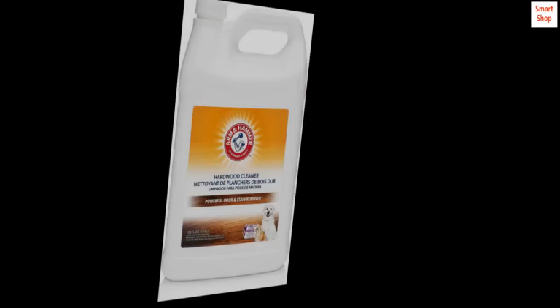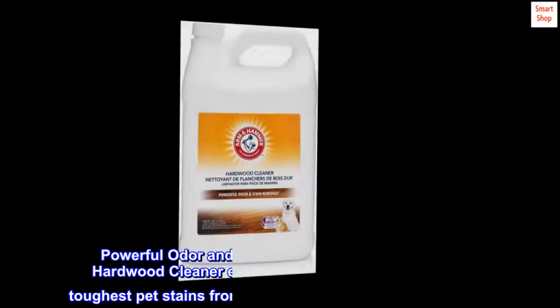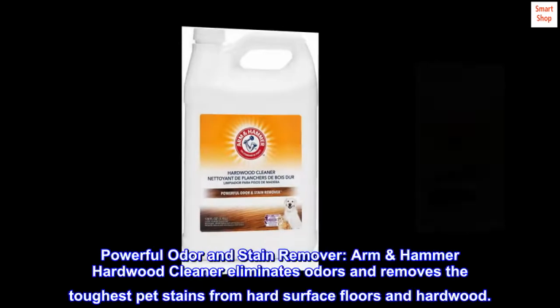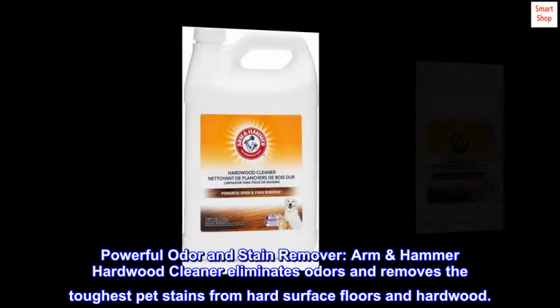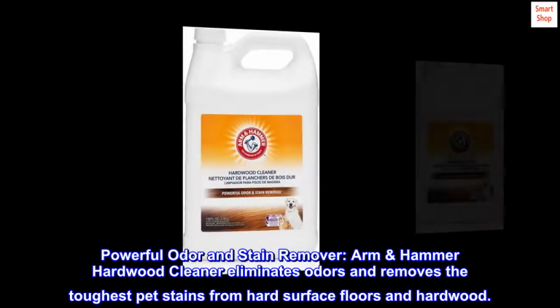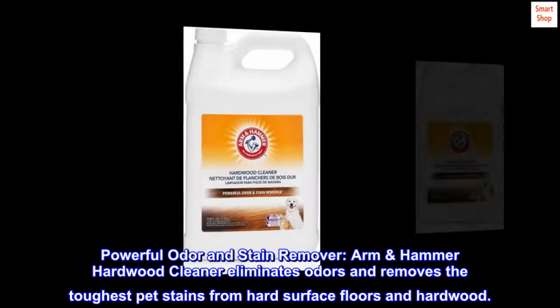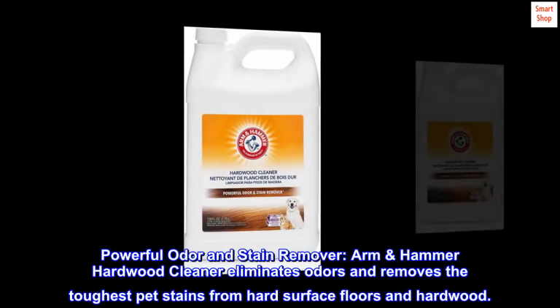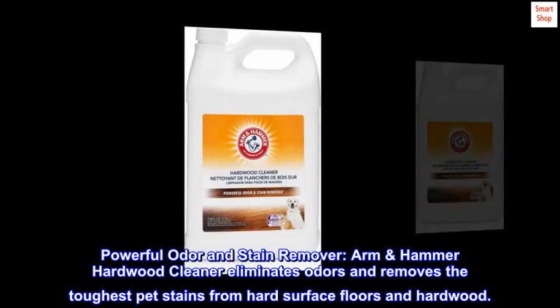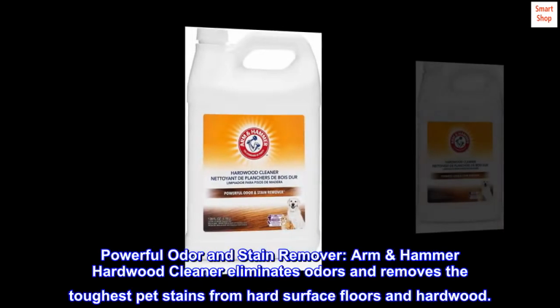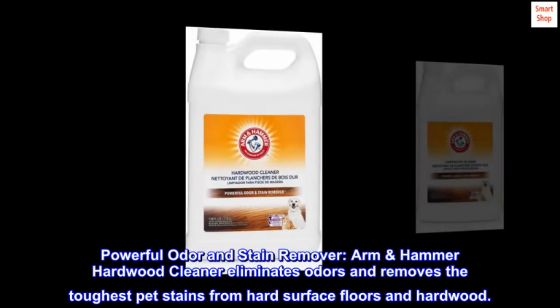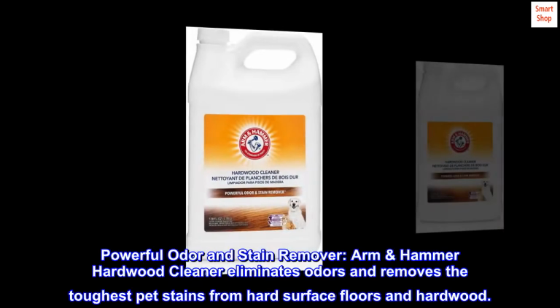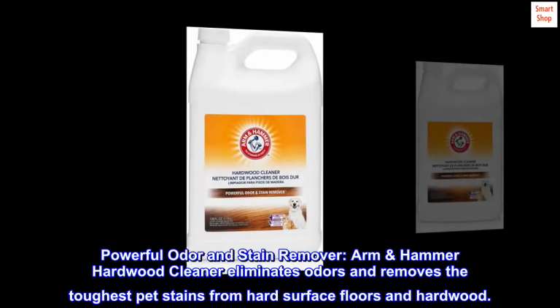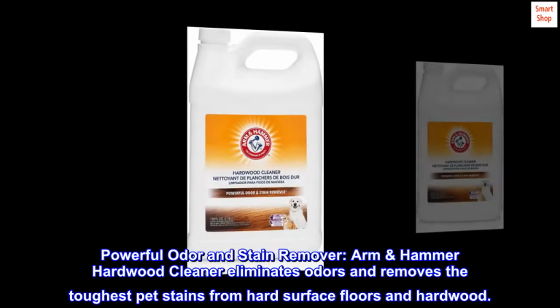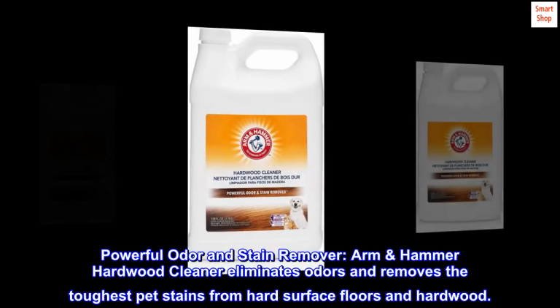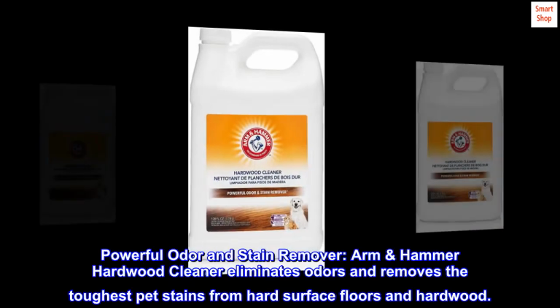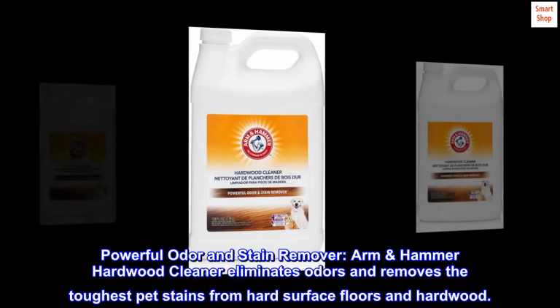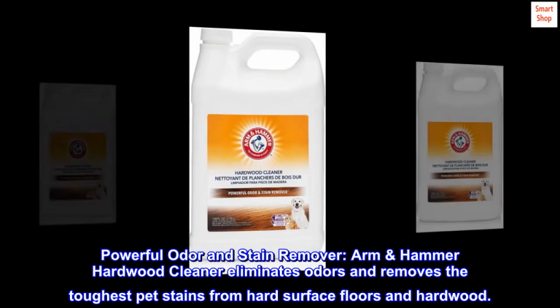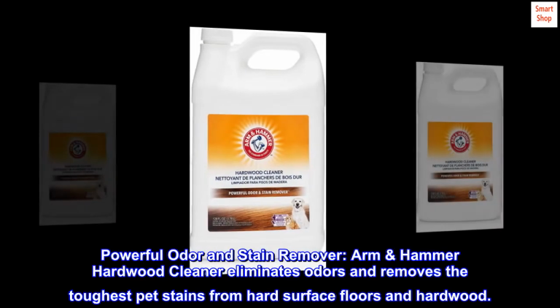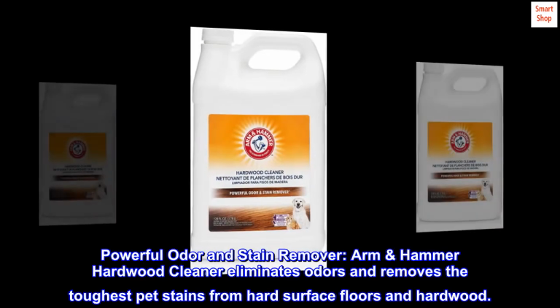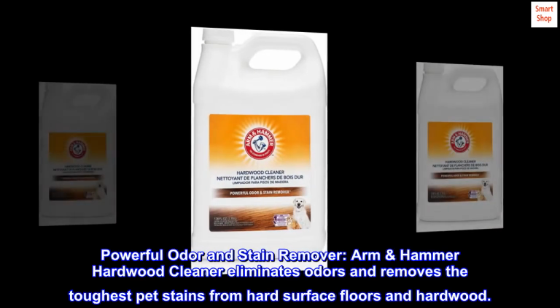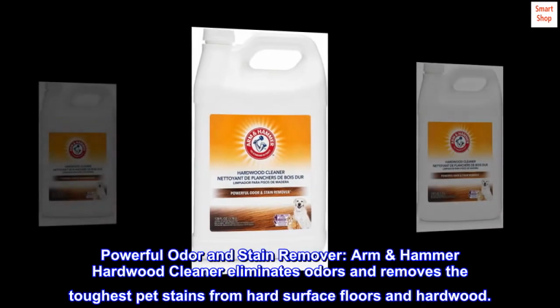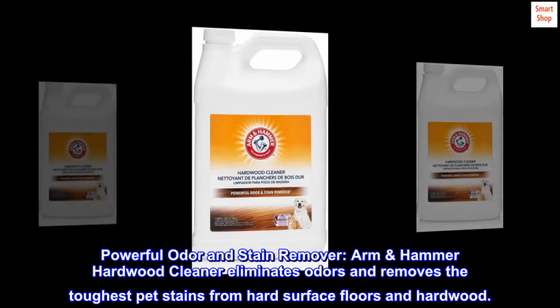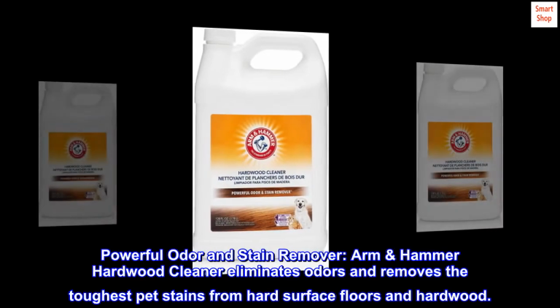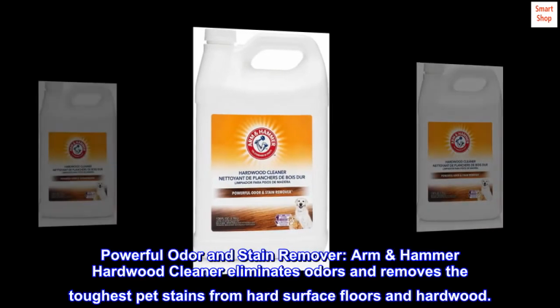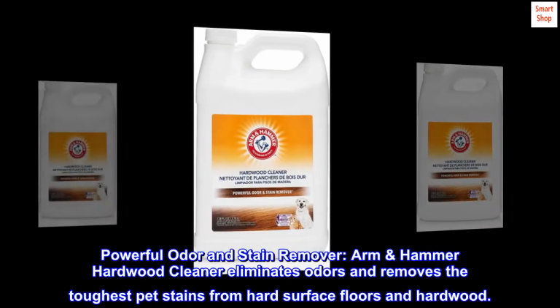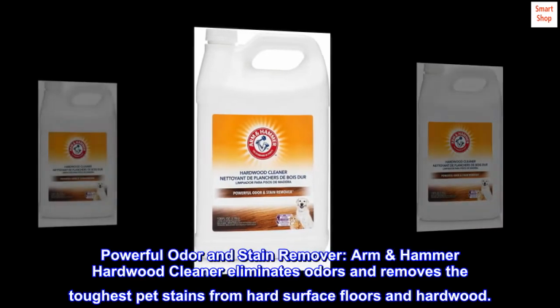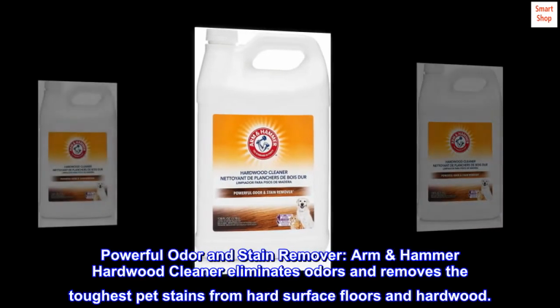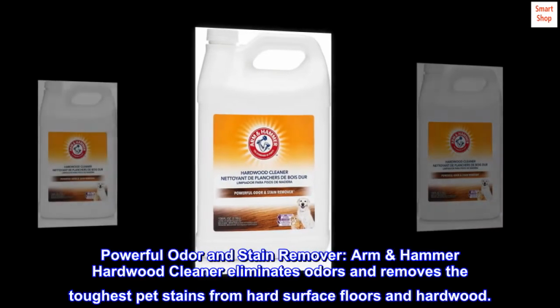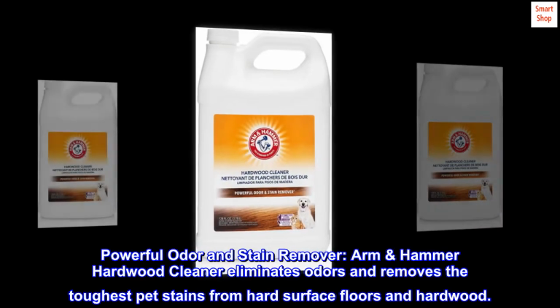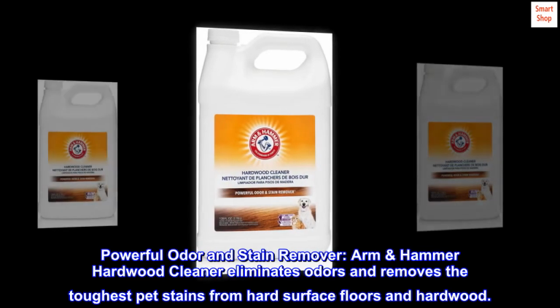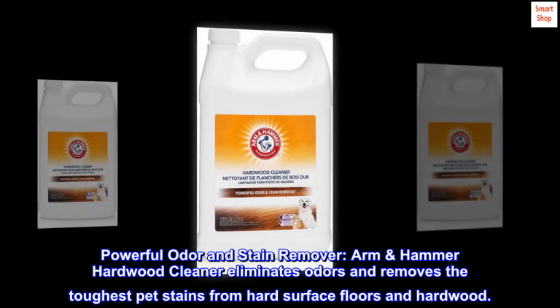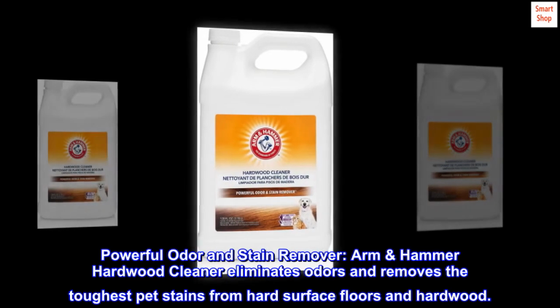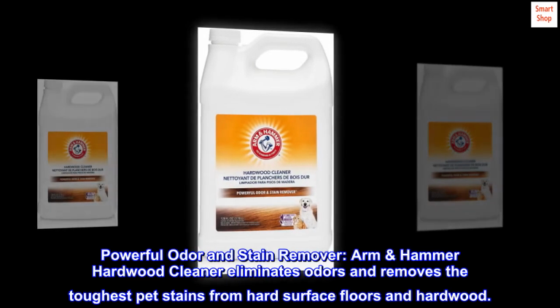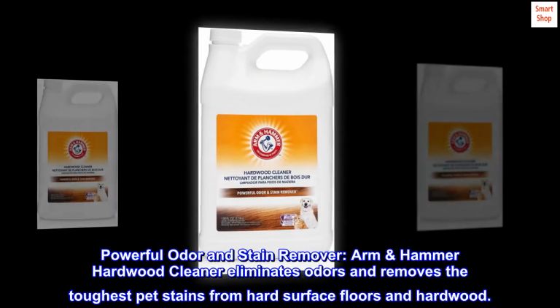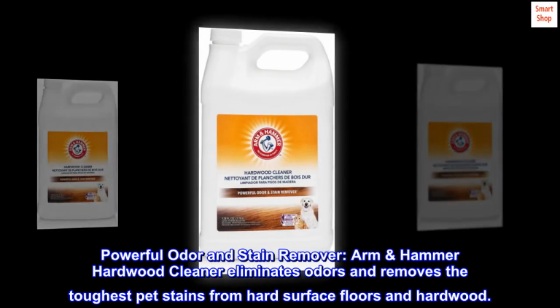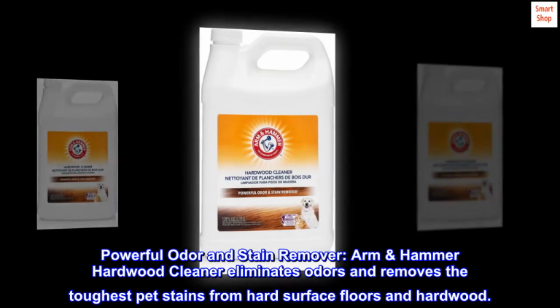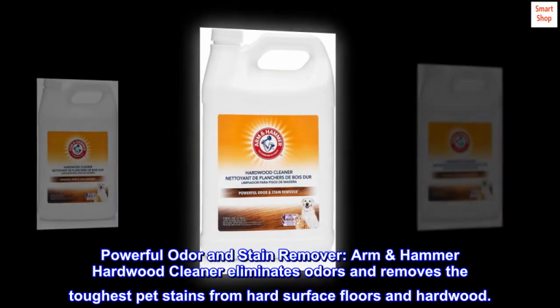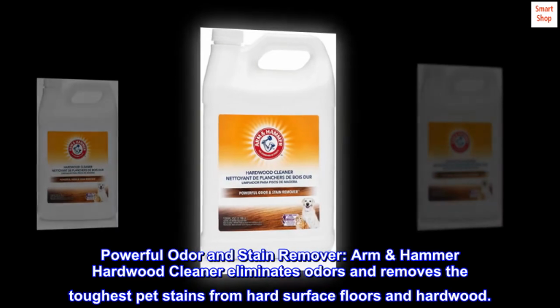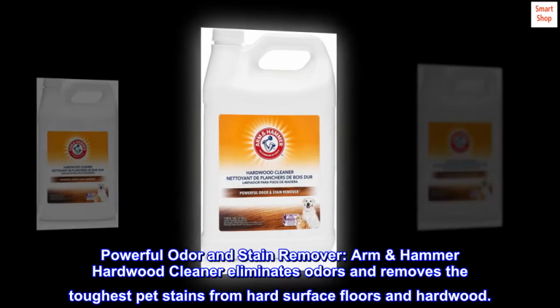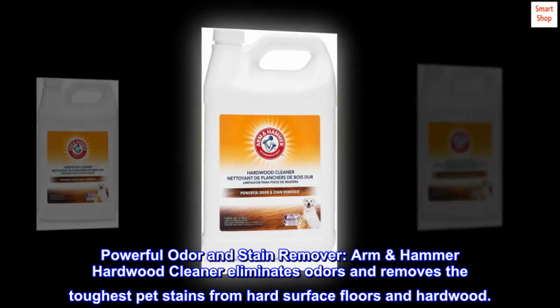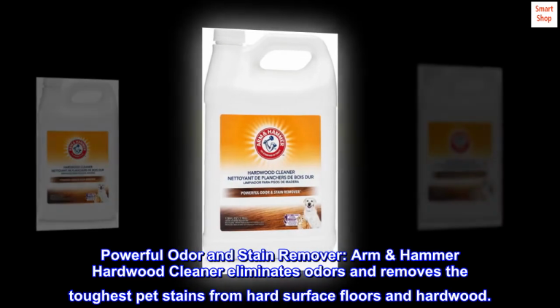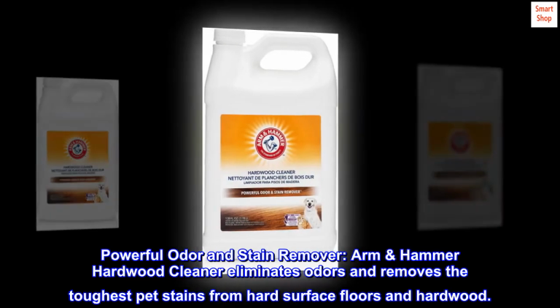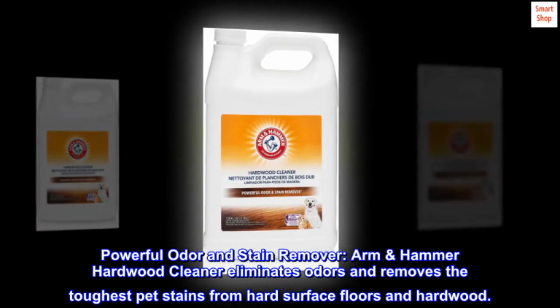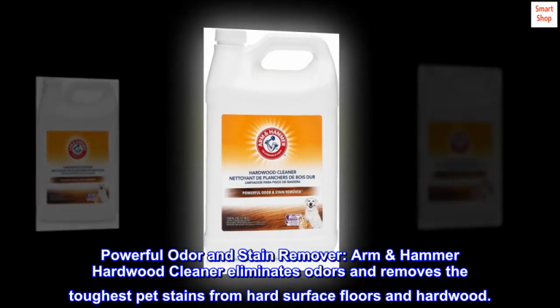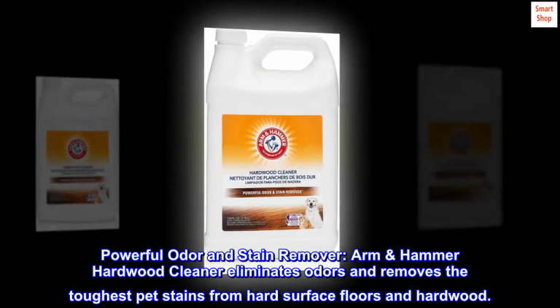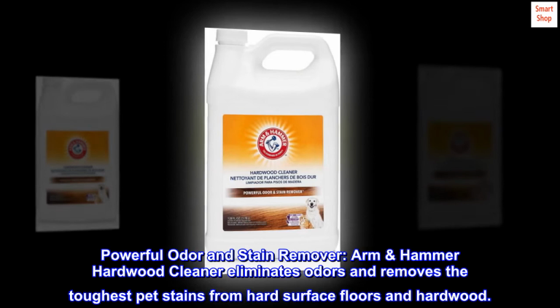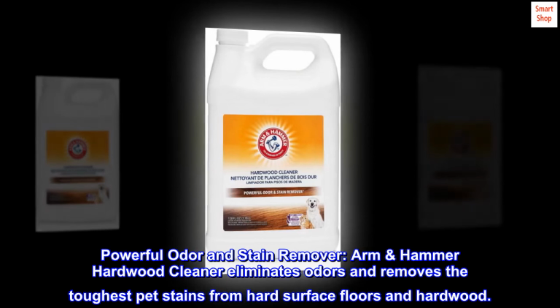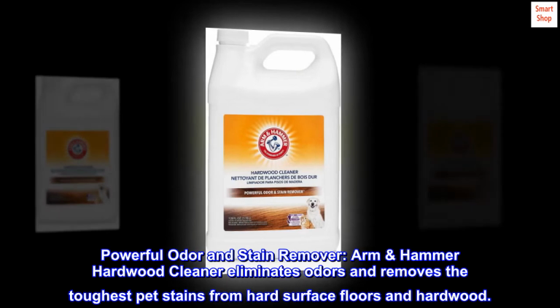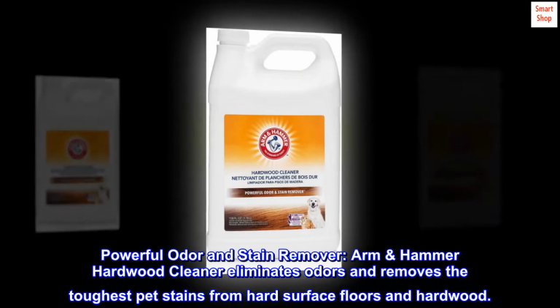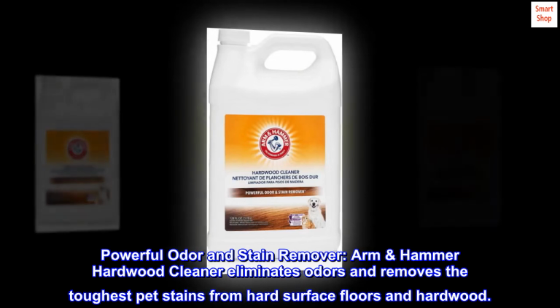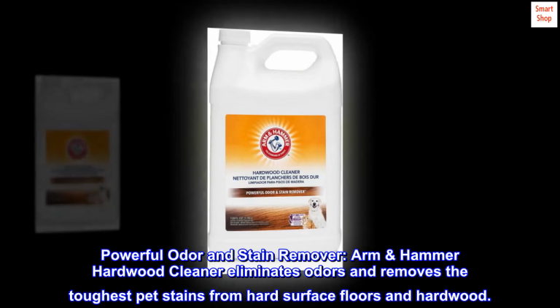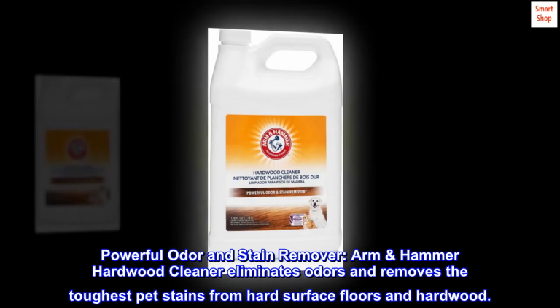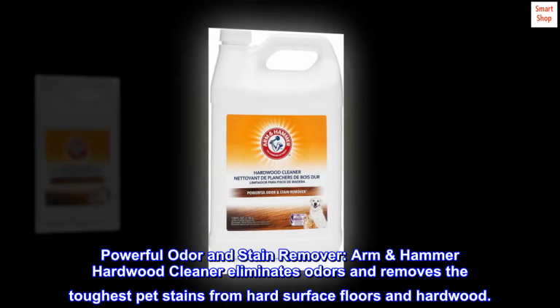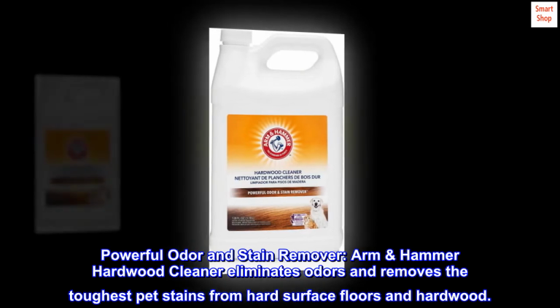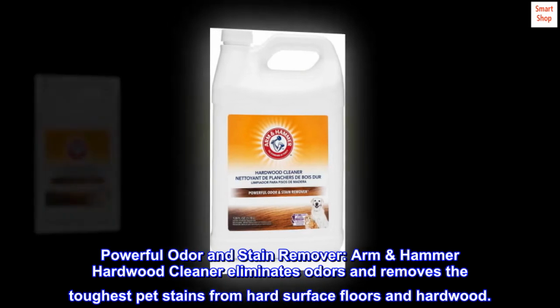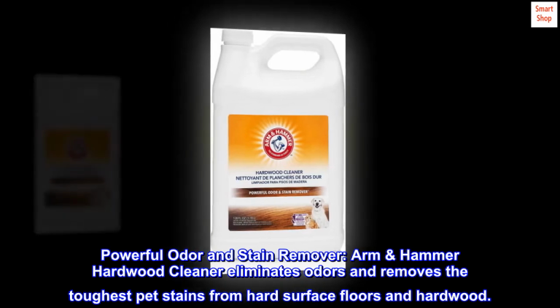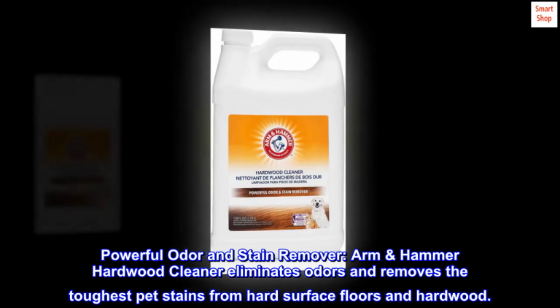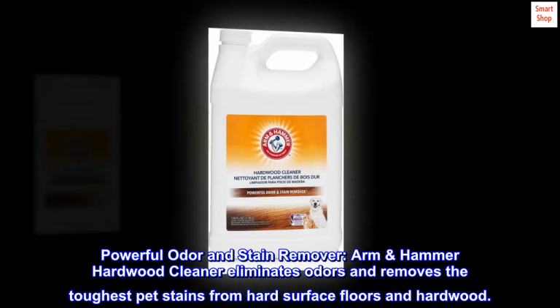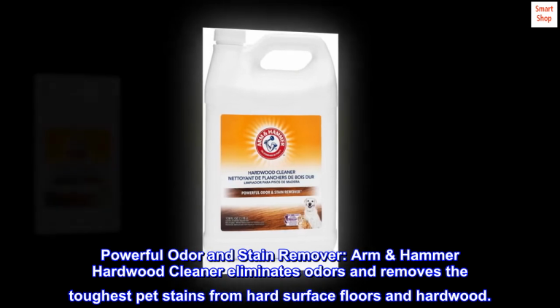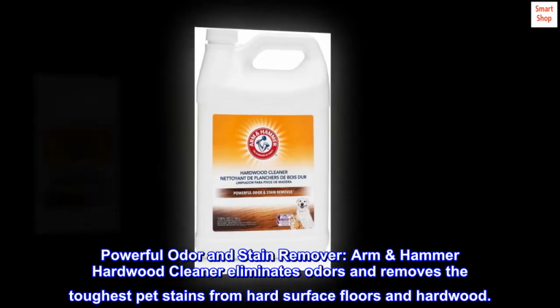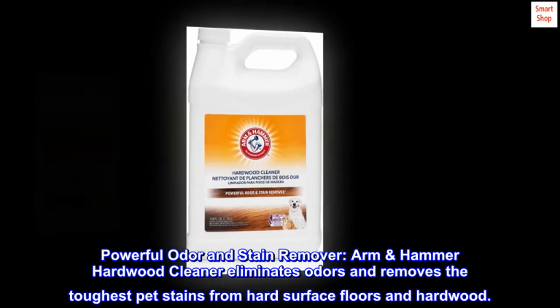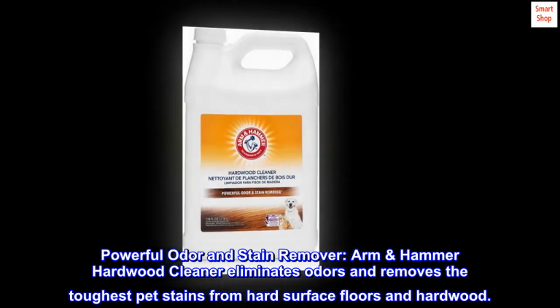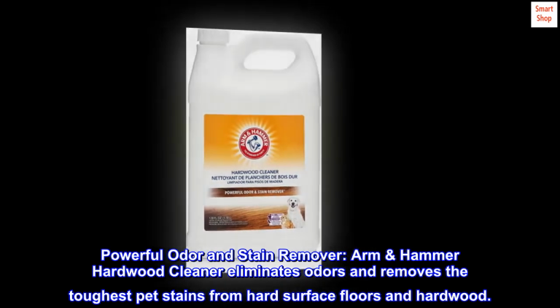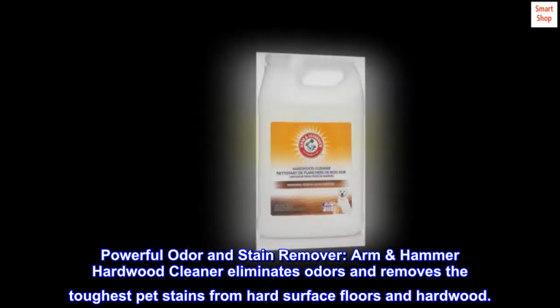Powerful odor and stain remover. Arm & Hammer Hardwood Cleaner eliminates odors and removes the toughest pet stains from hard surface floors and hardwood.